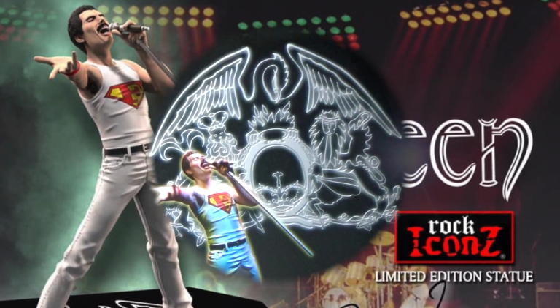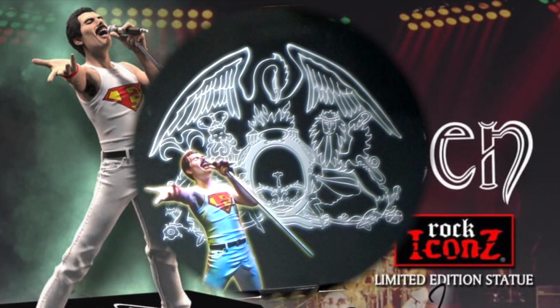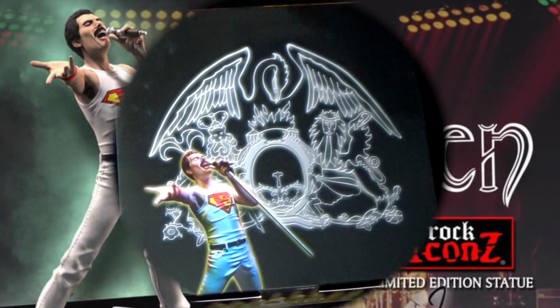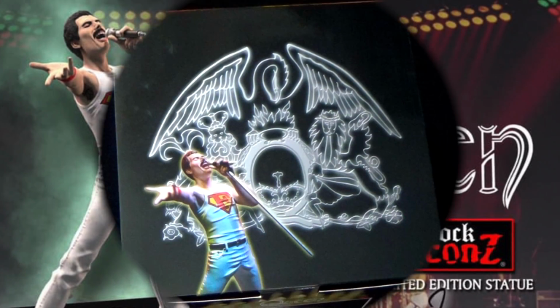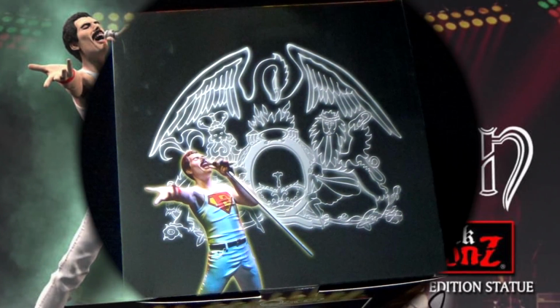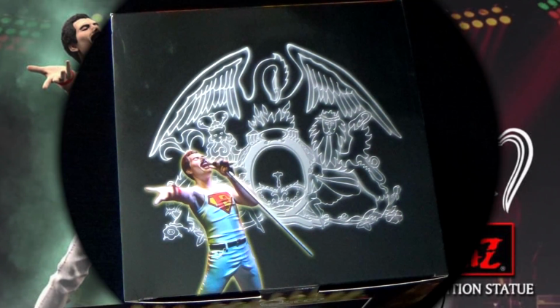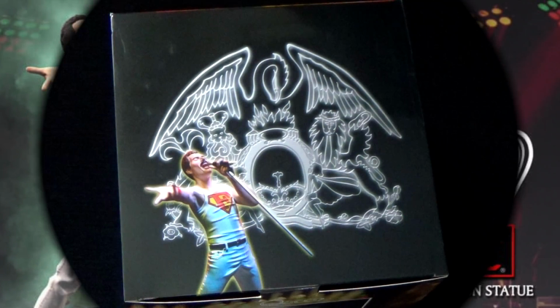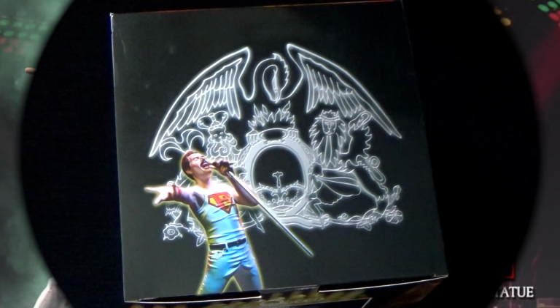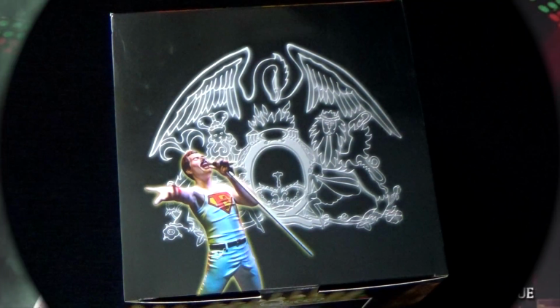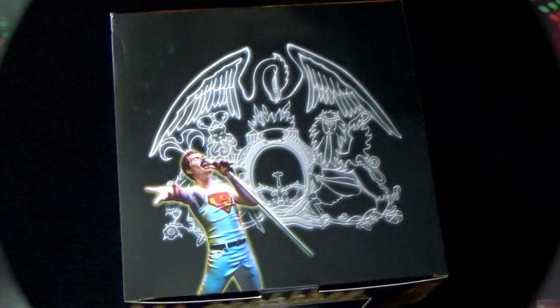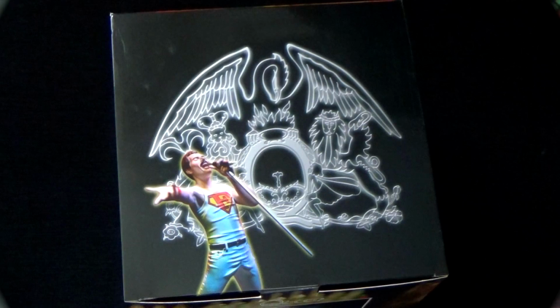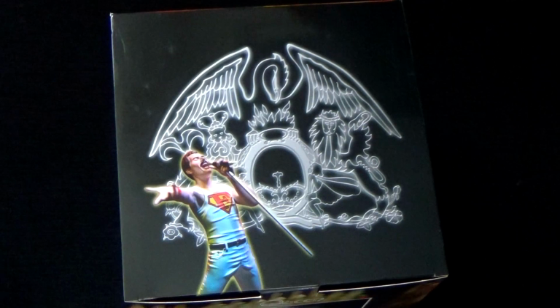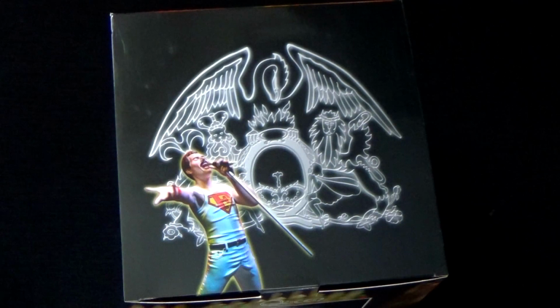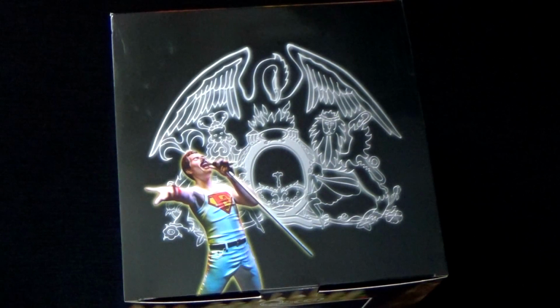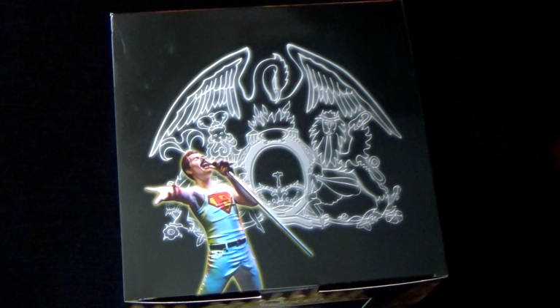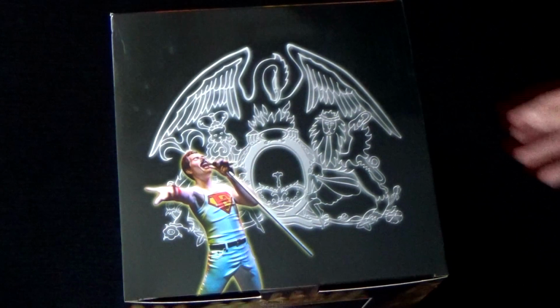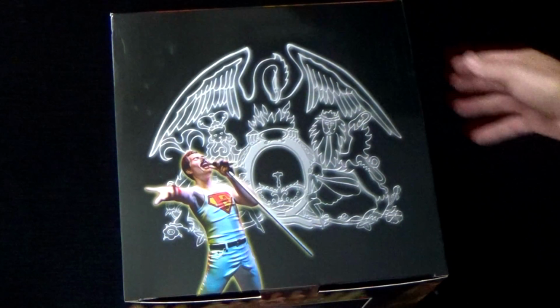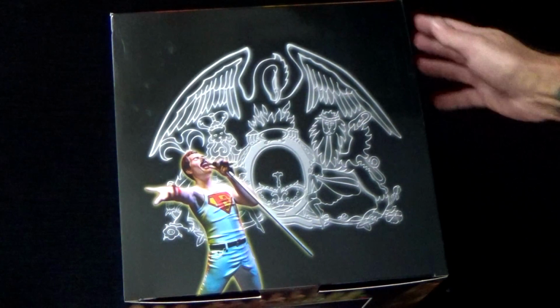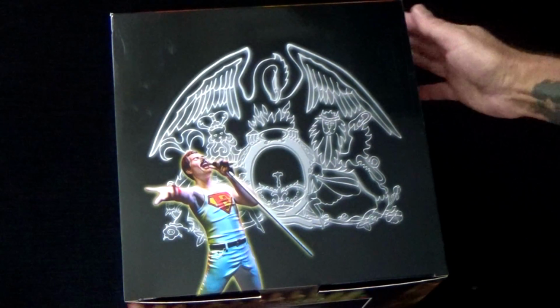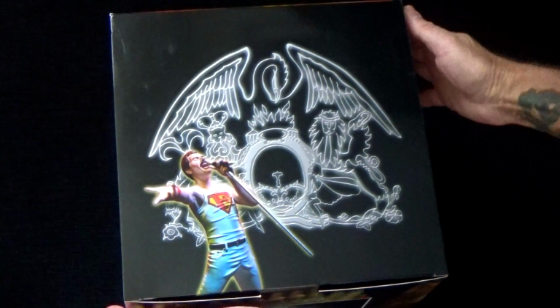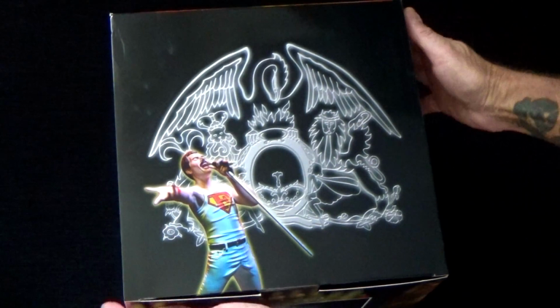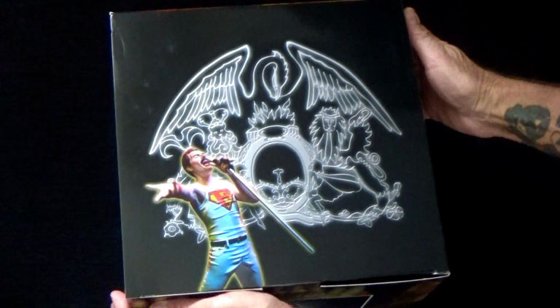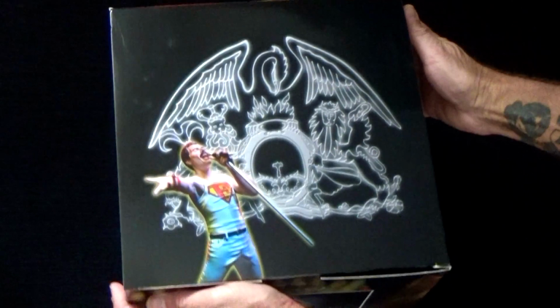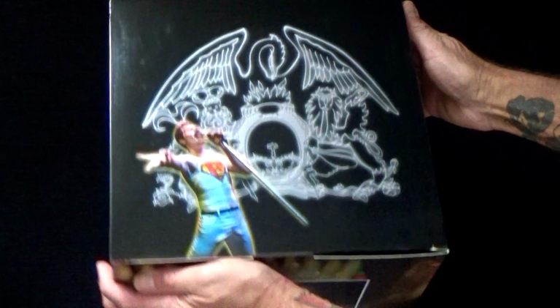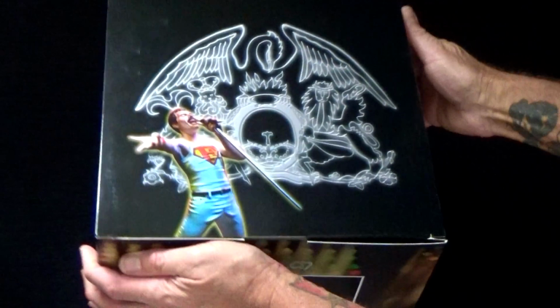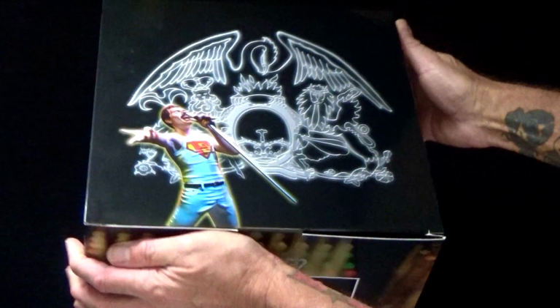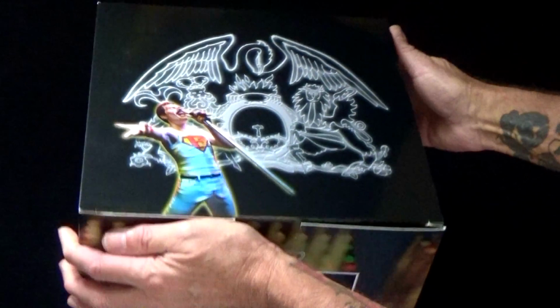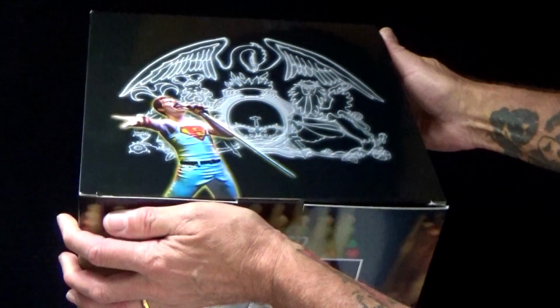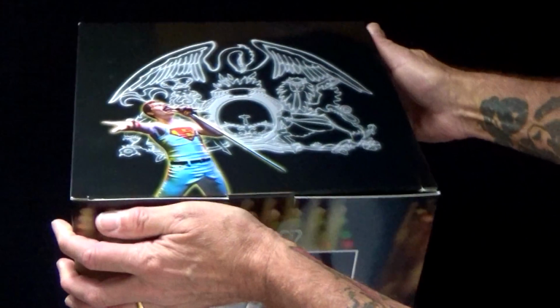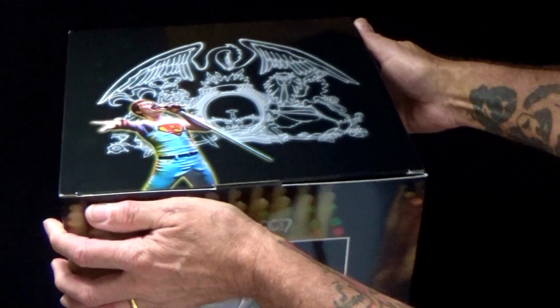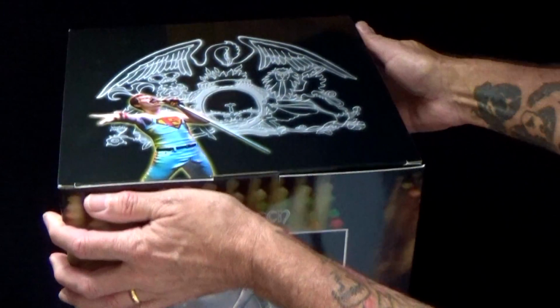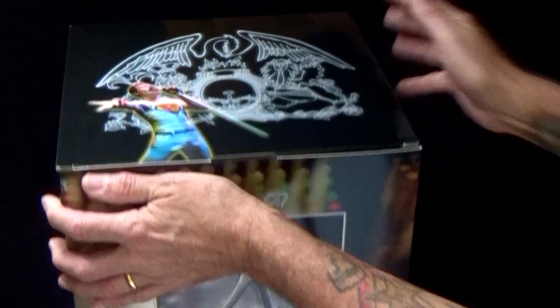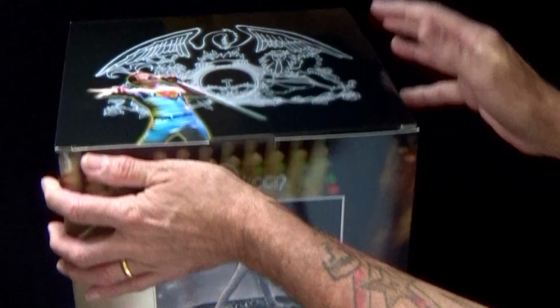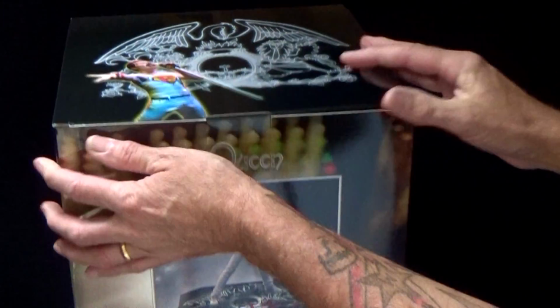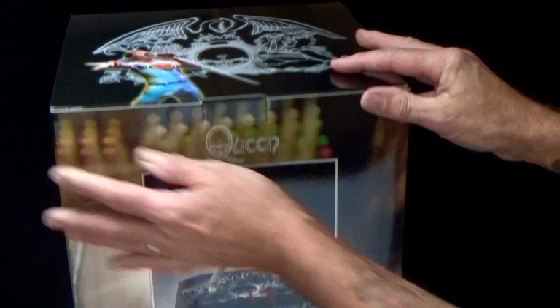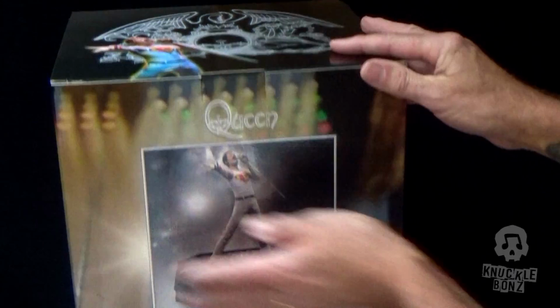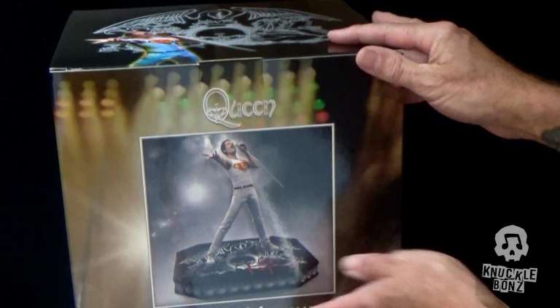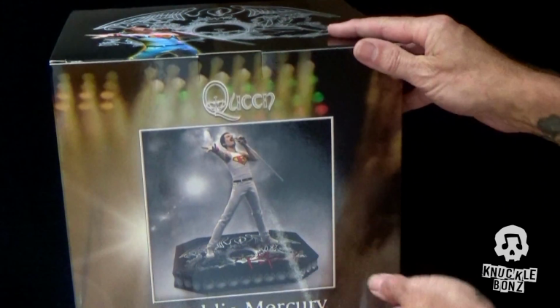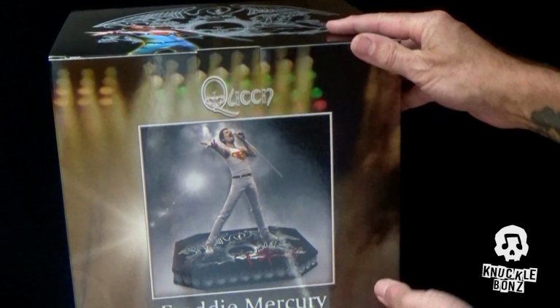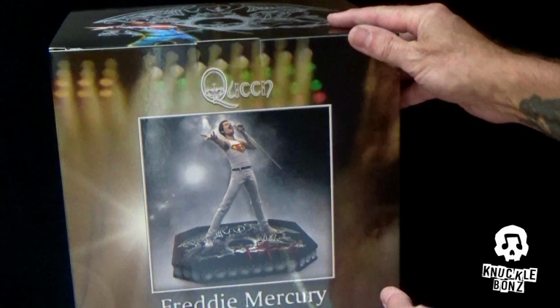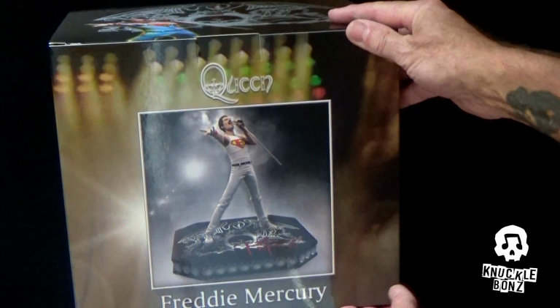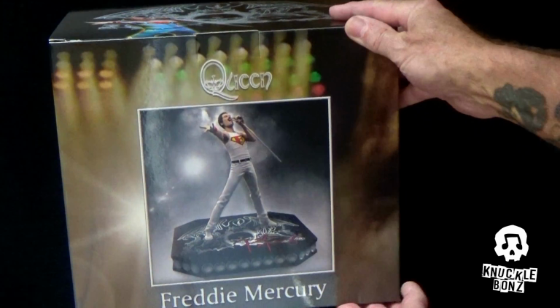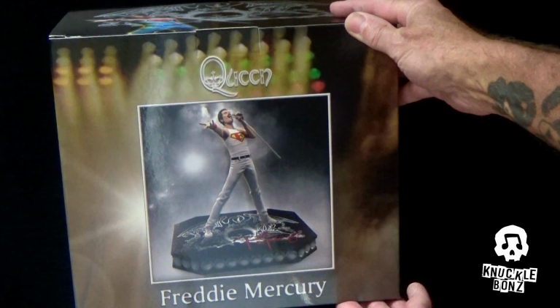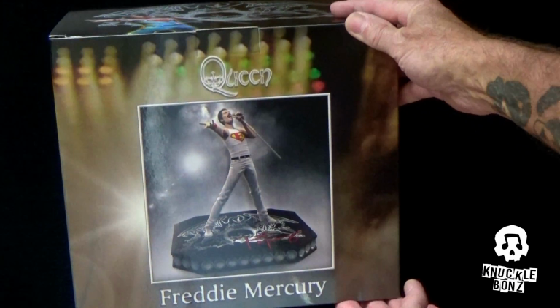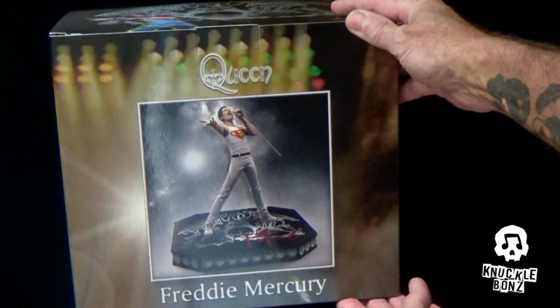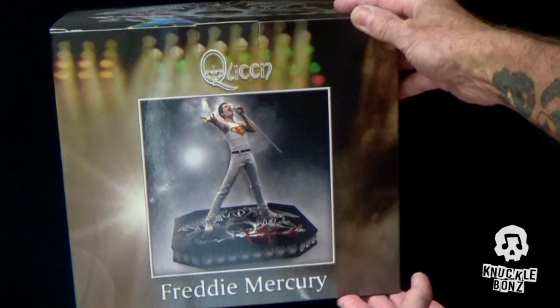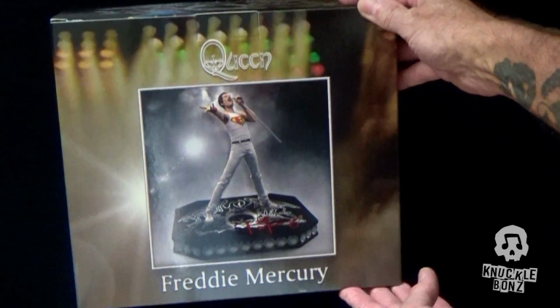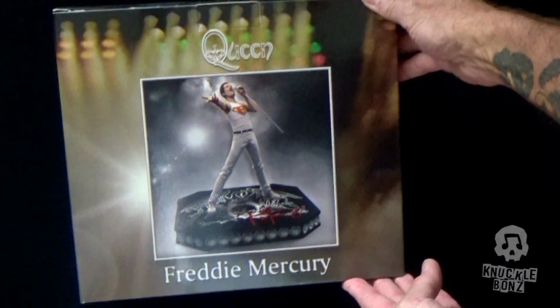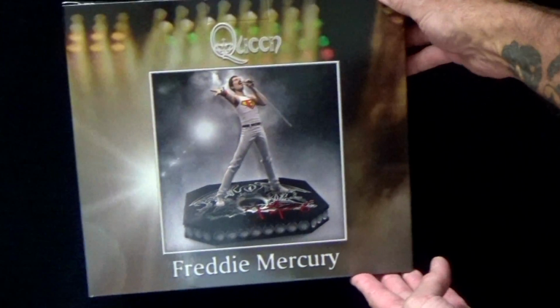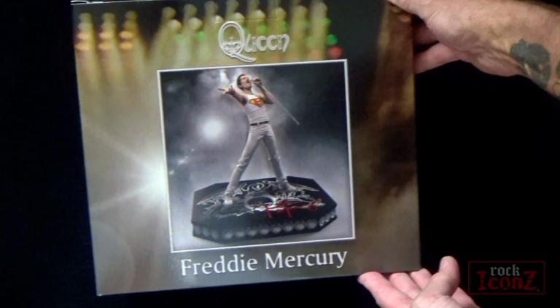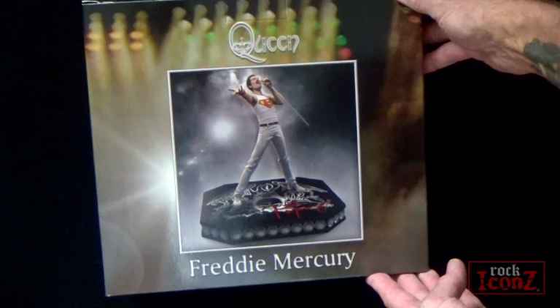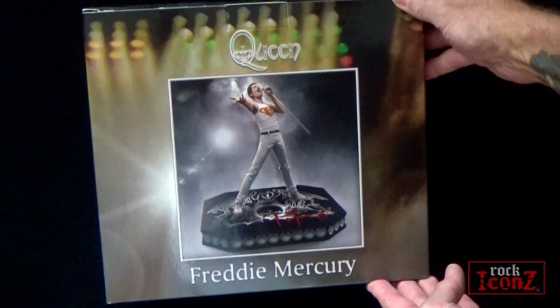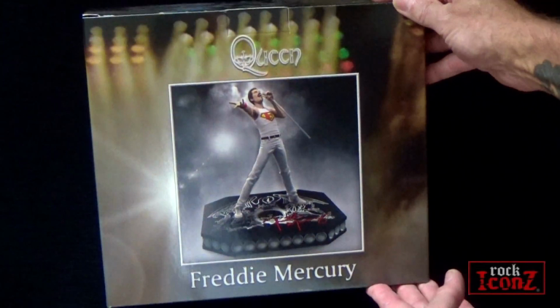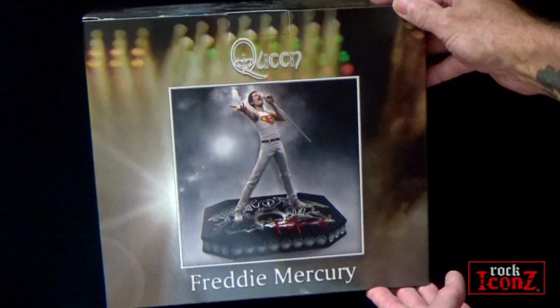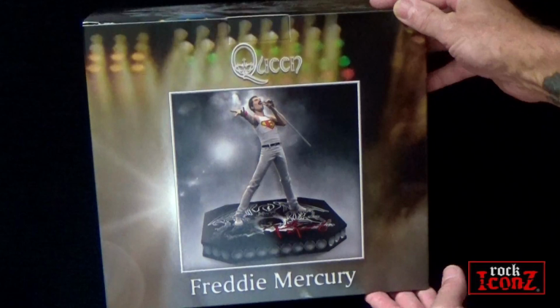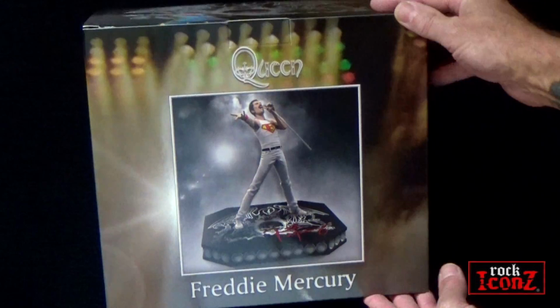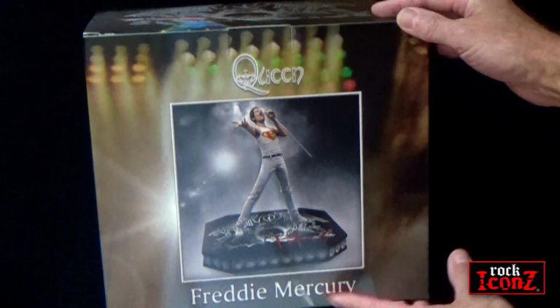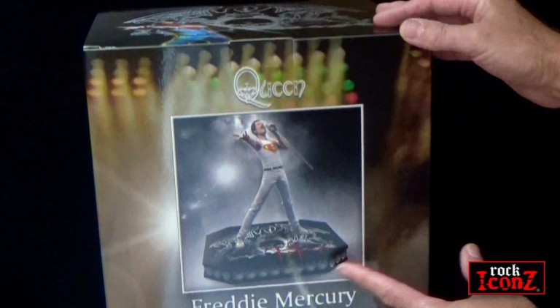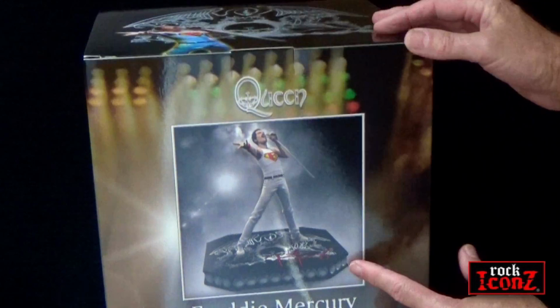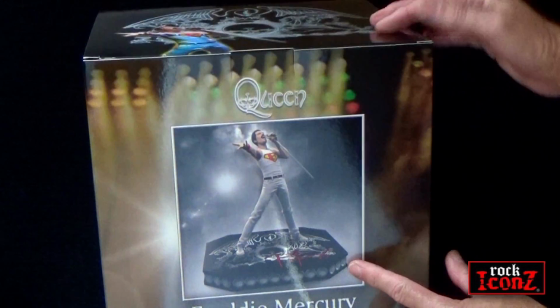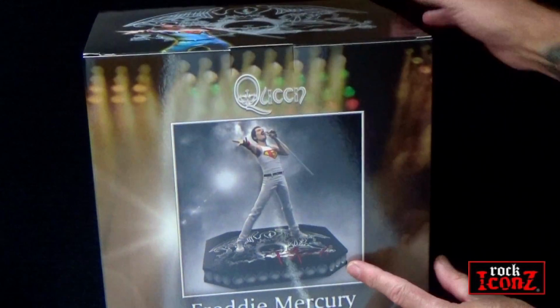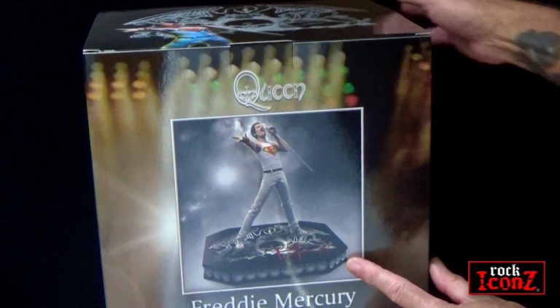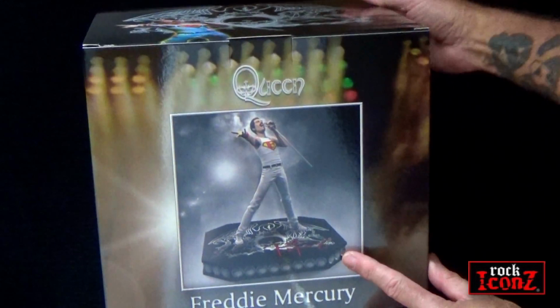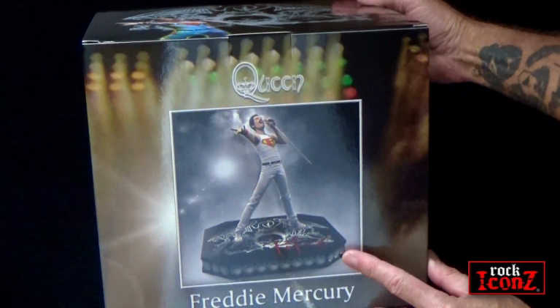Here is the Freddie Mercury statue in the latest Queen project from Knuckle Bones and part of the Rock Icons series.